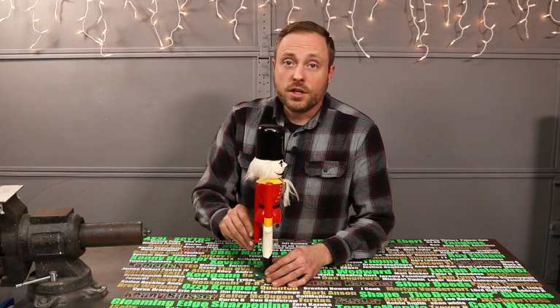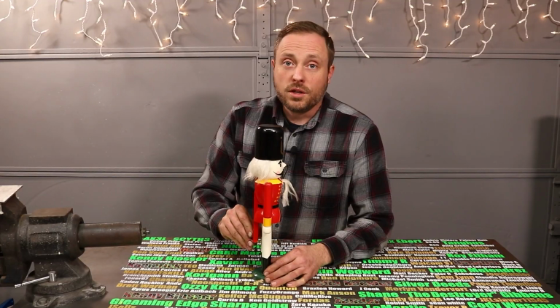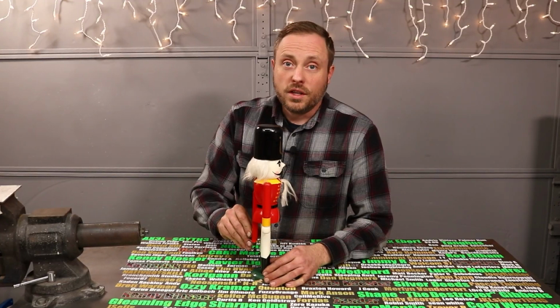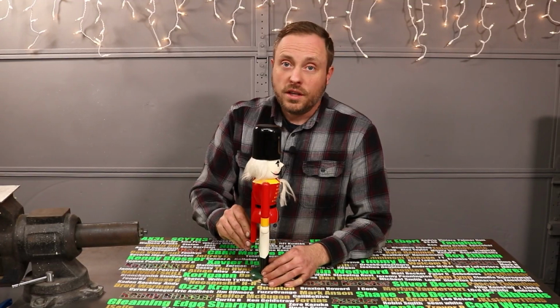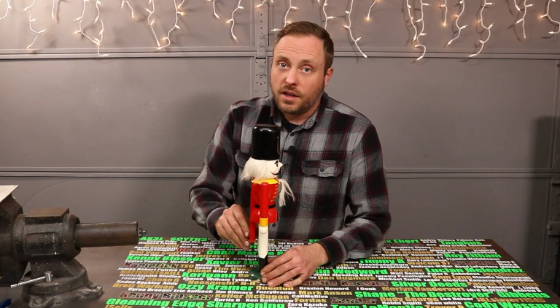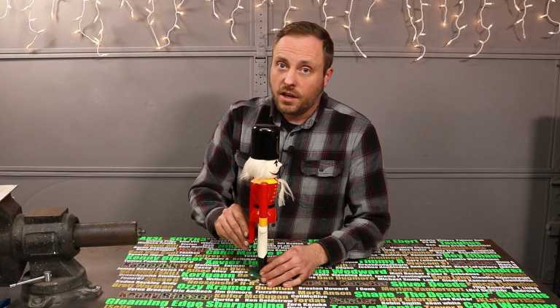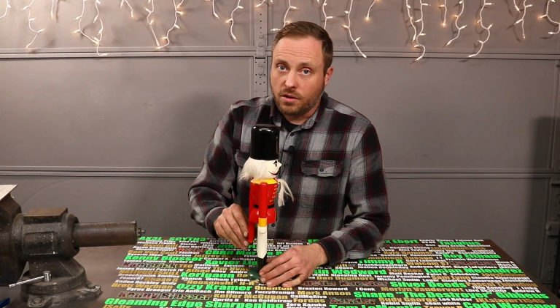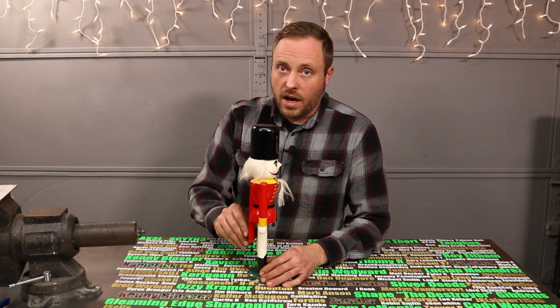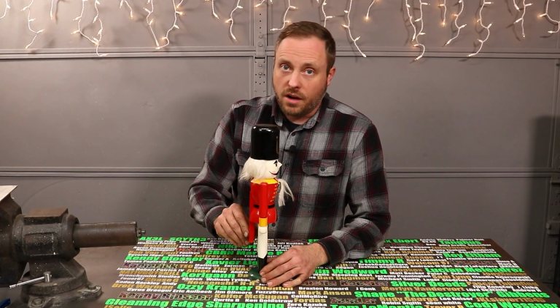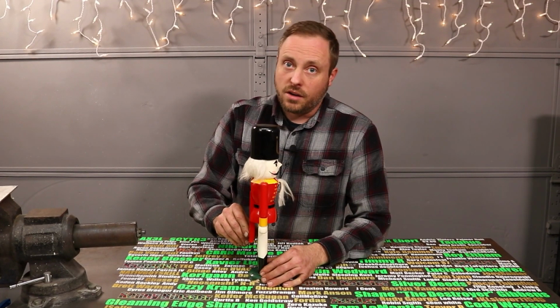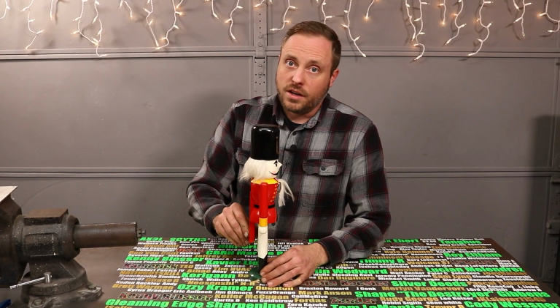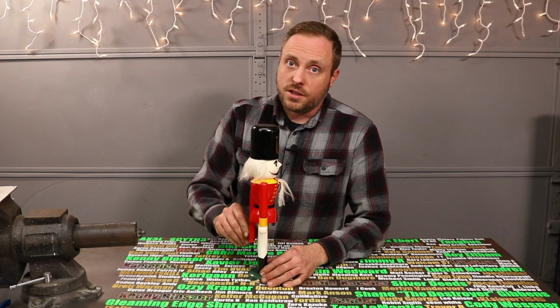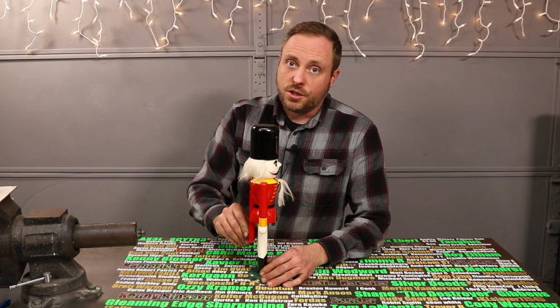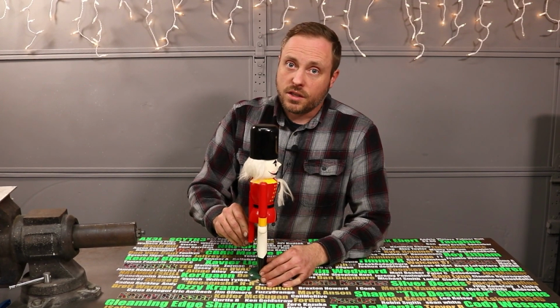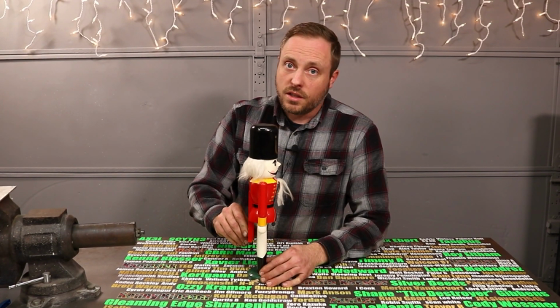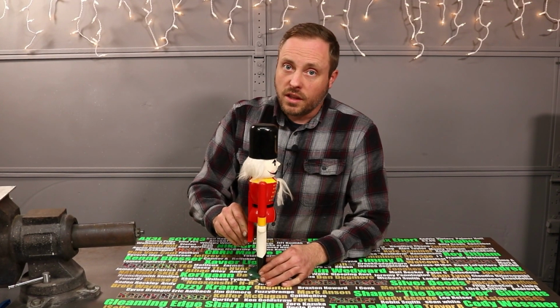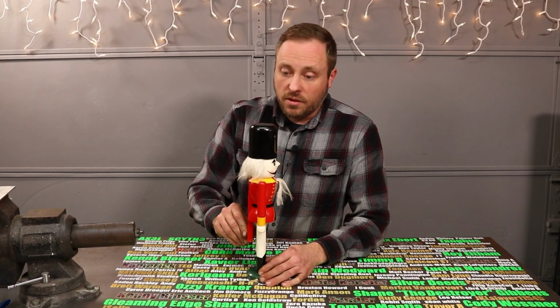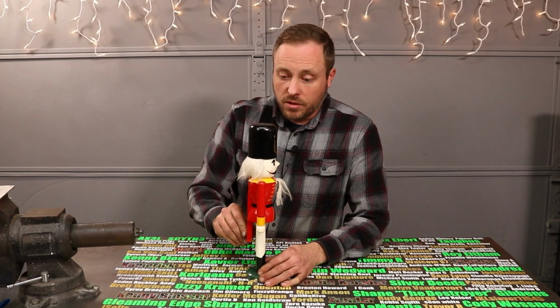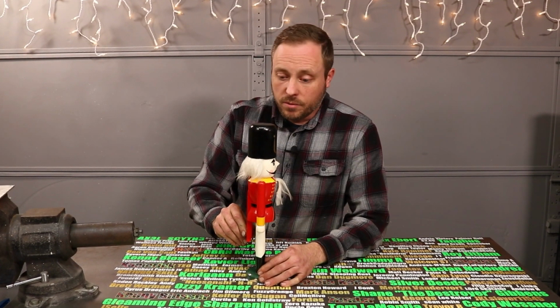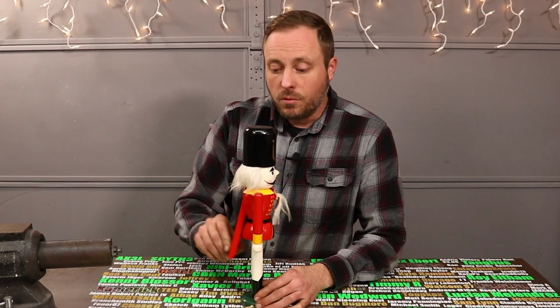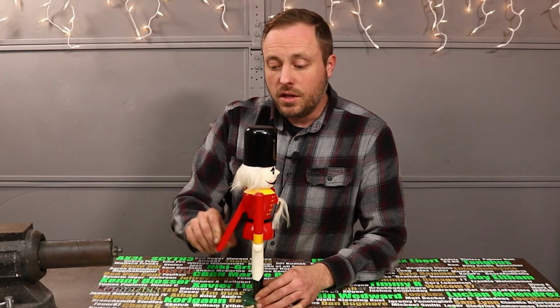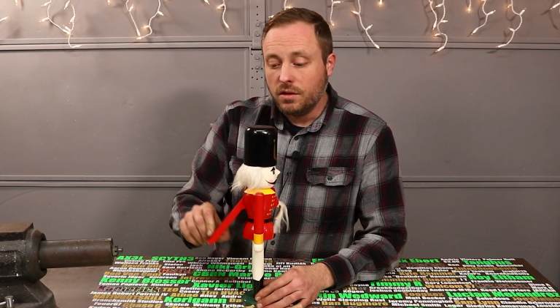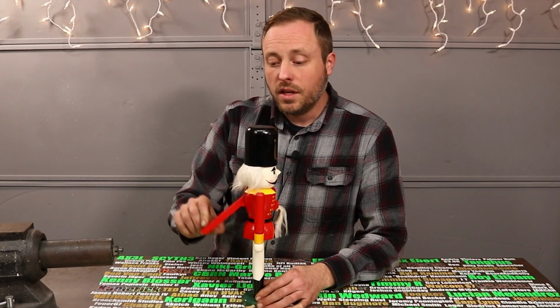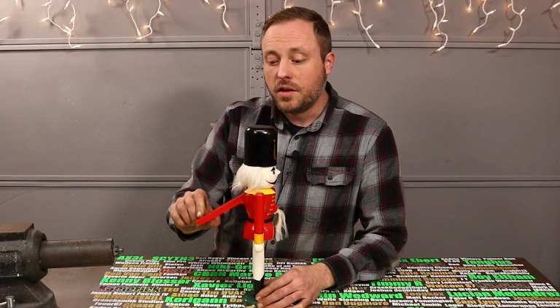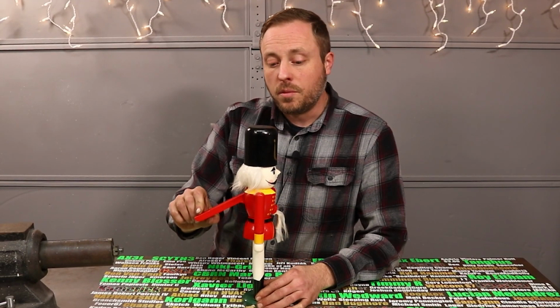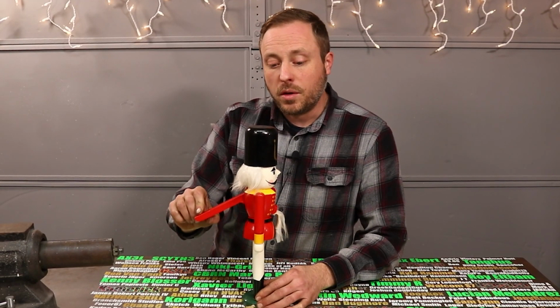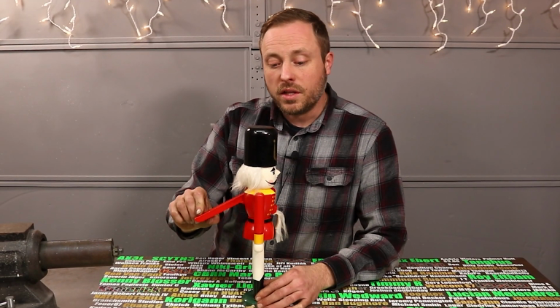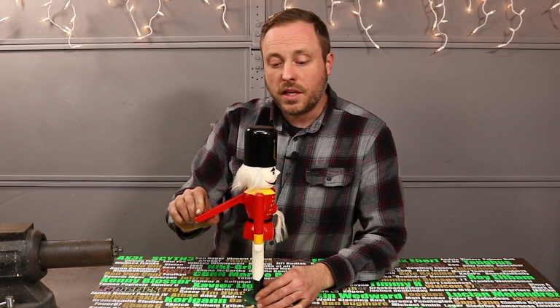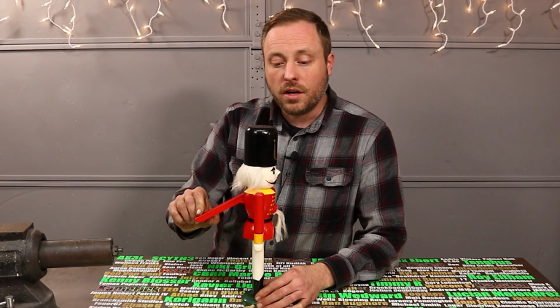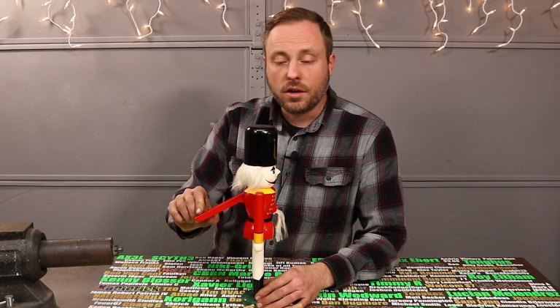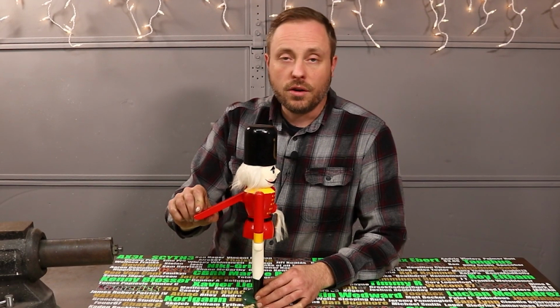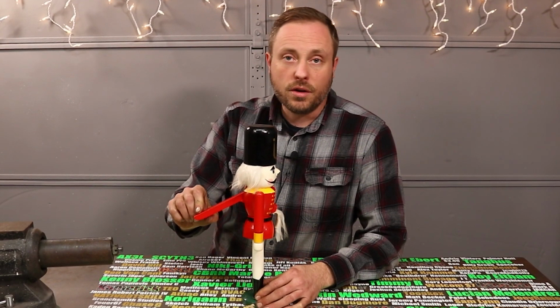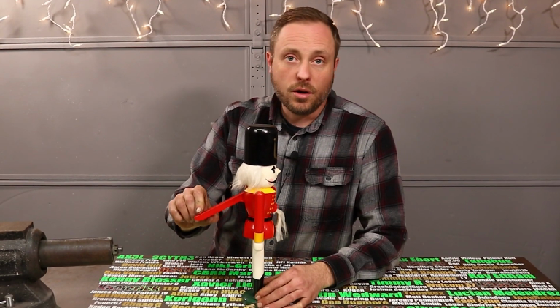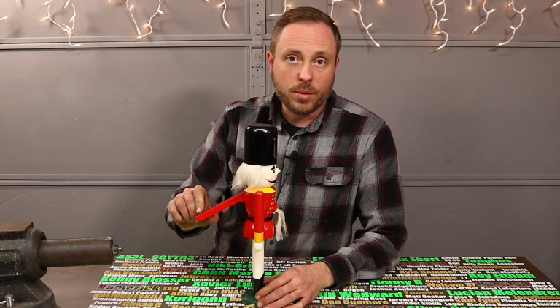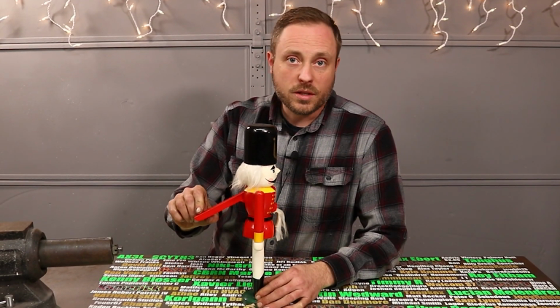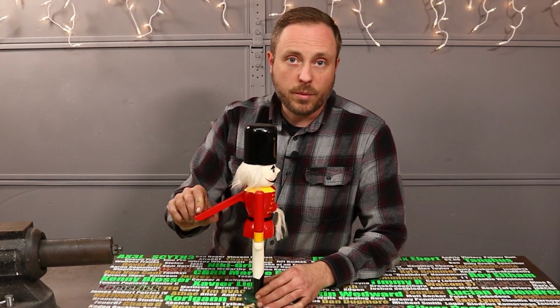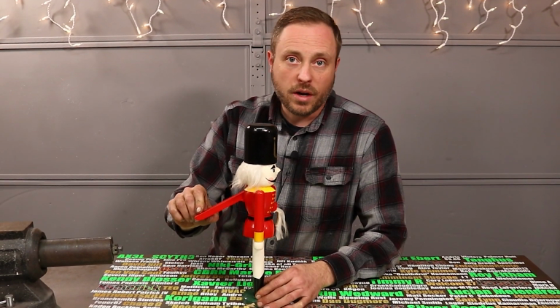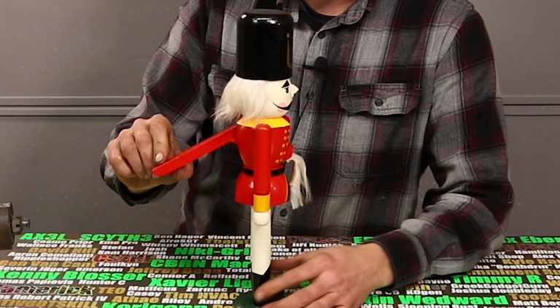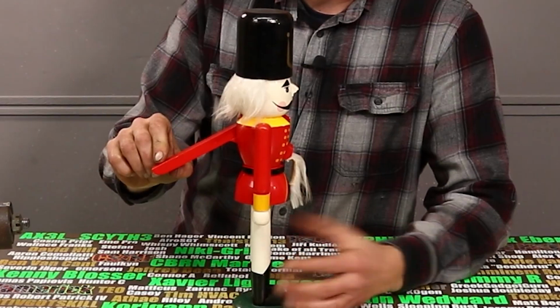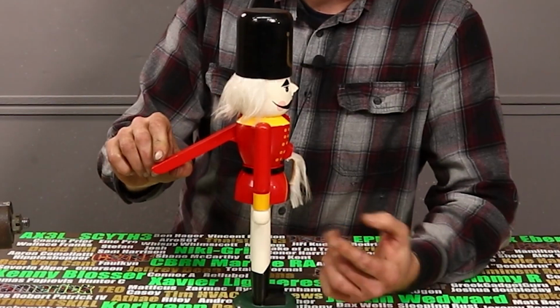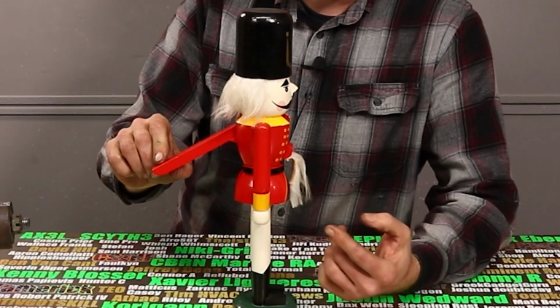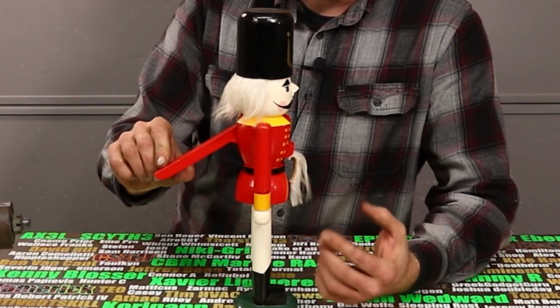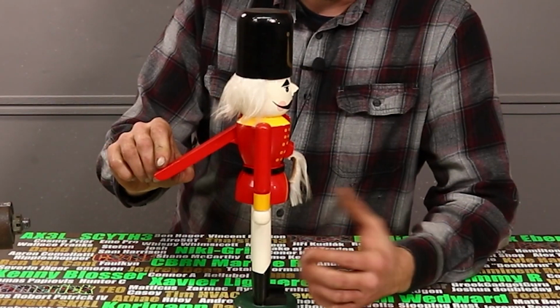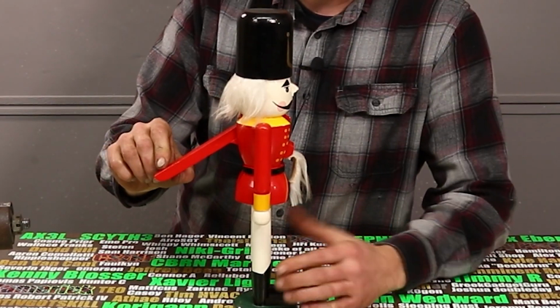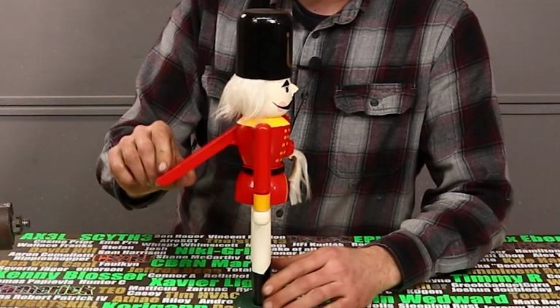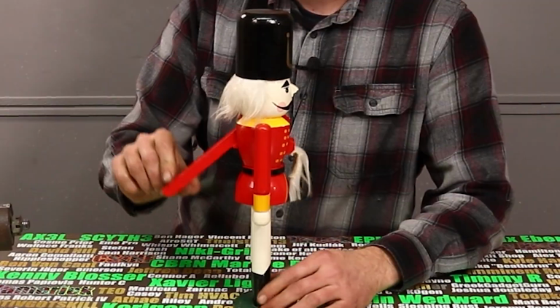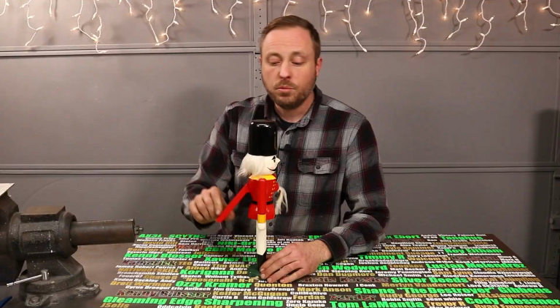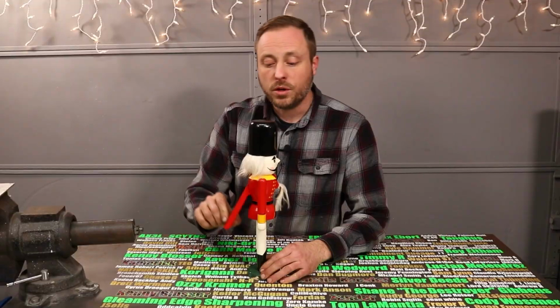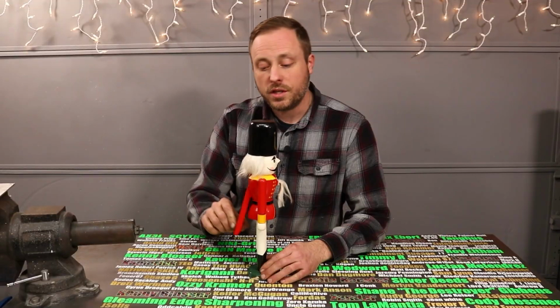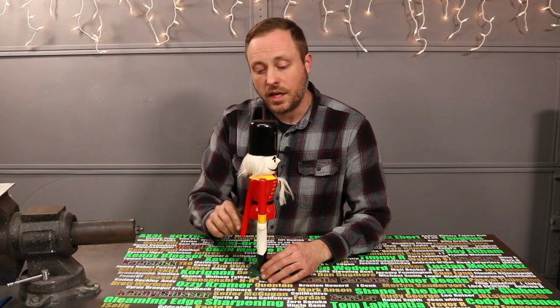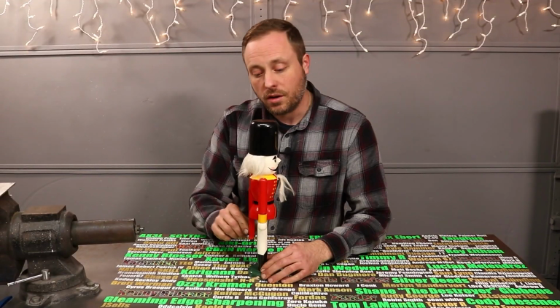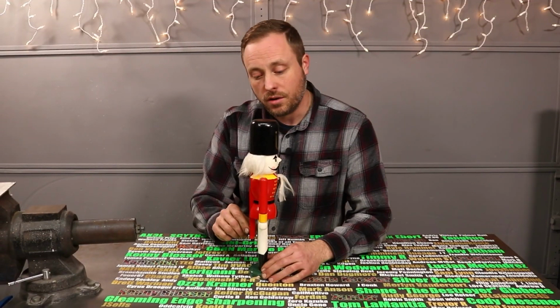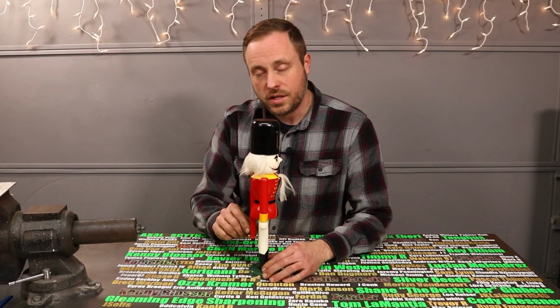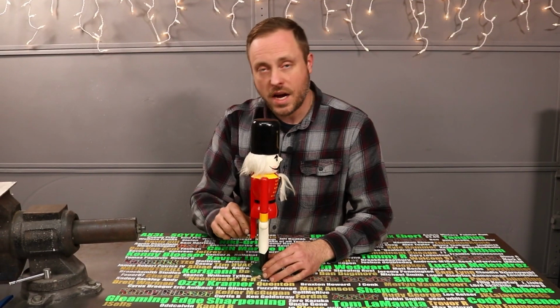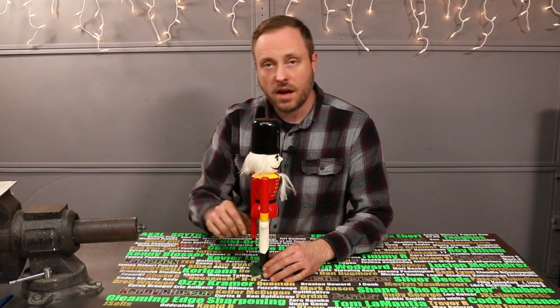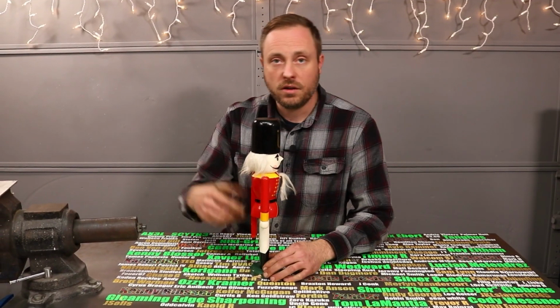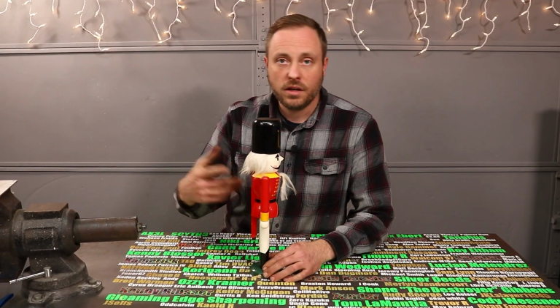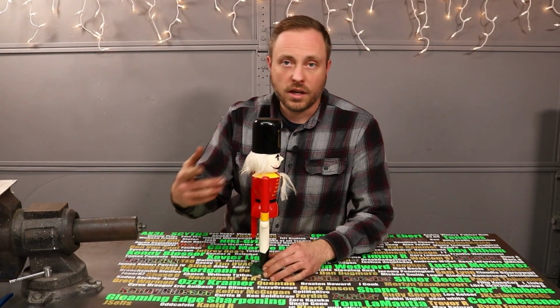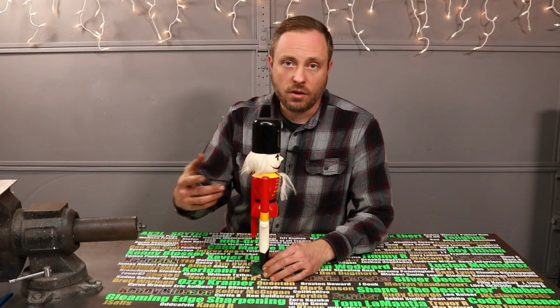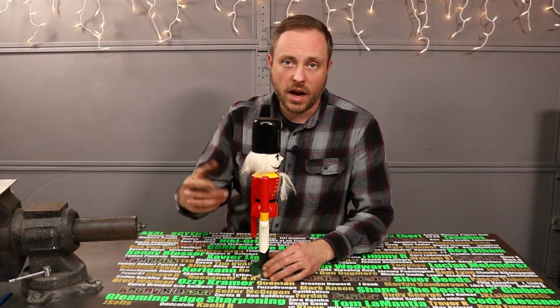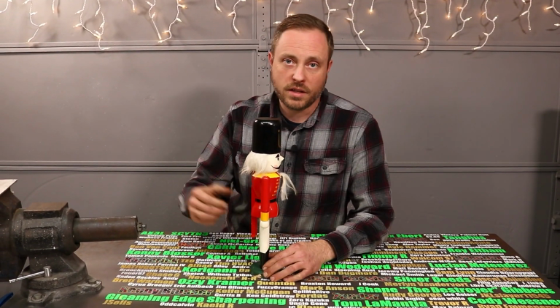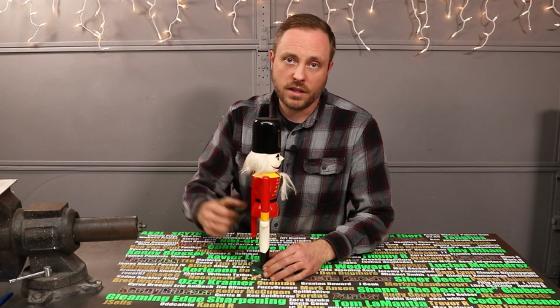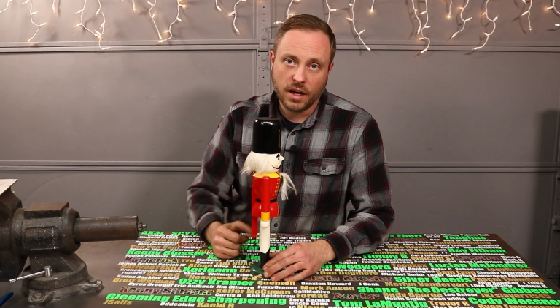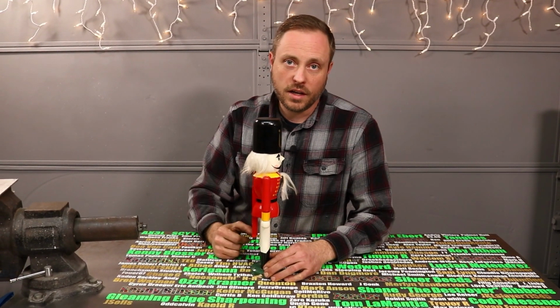Traditionally, a nutcracker is just a lever. When you lift up on the tailcoat, it opens the mouth, you put a nut in, push the tailcoat down, it cracks the nut.